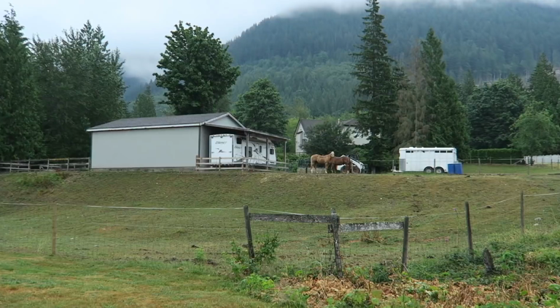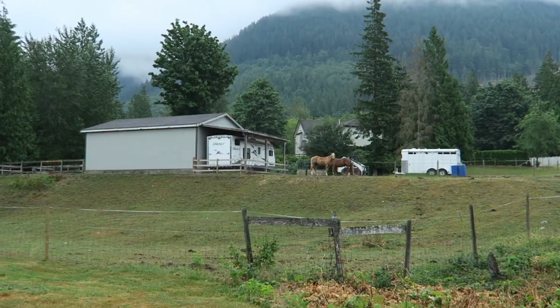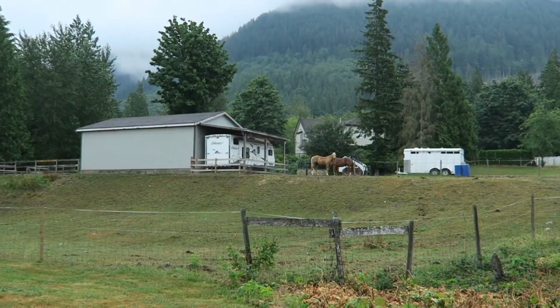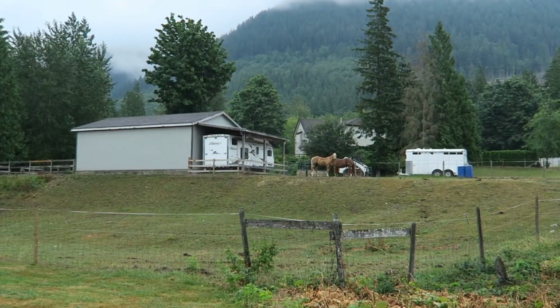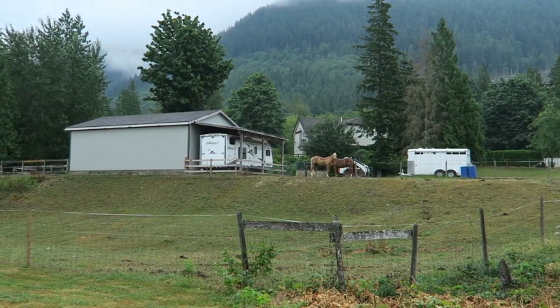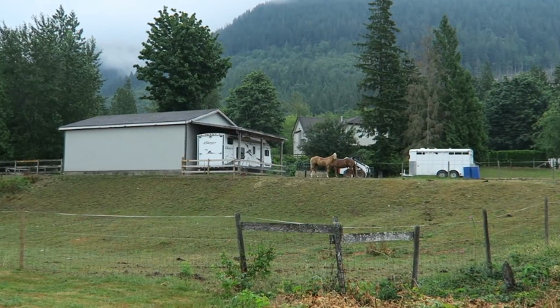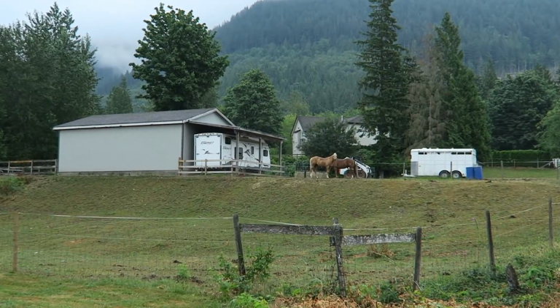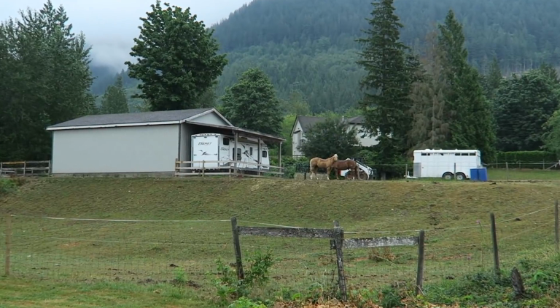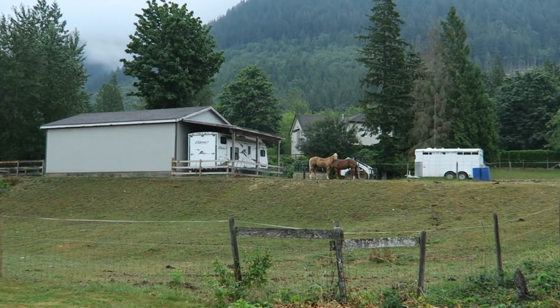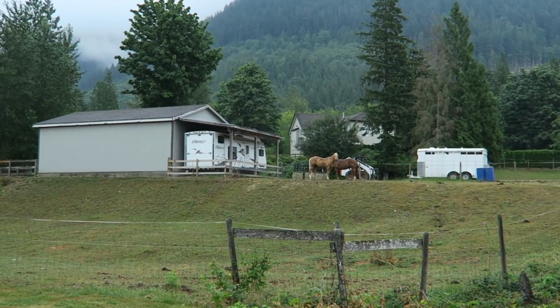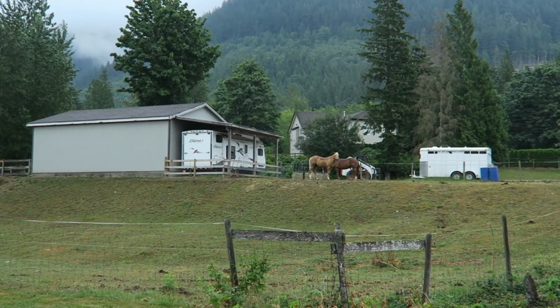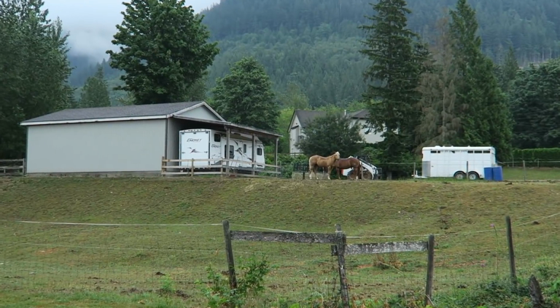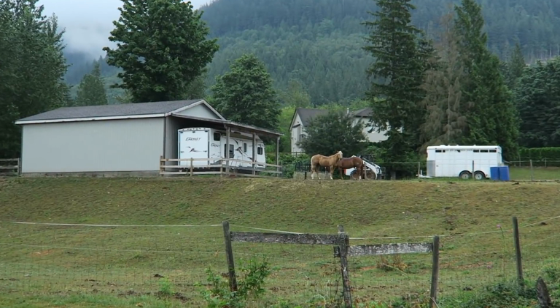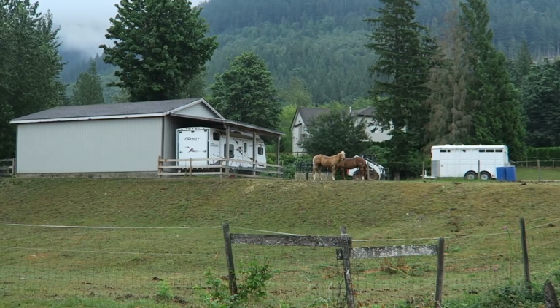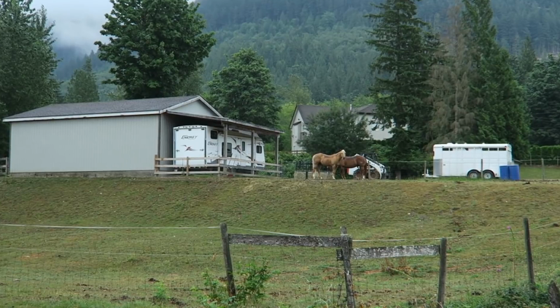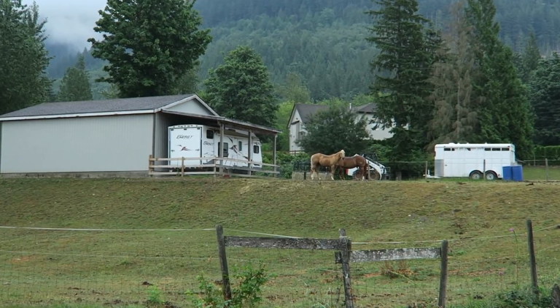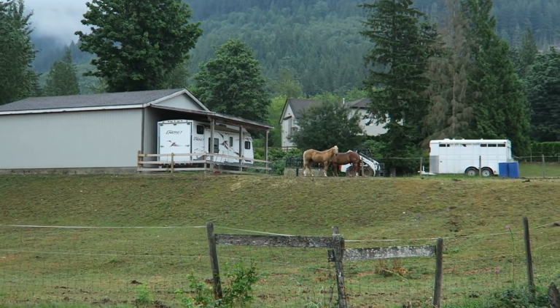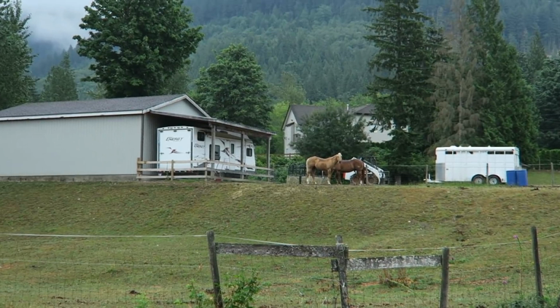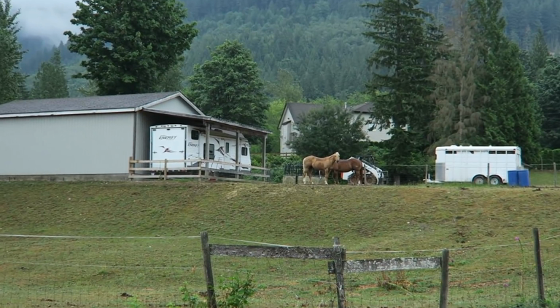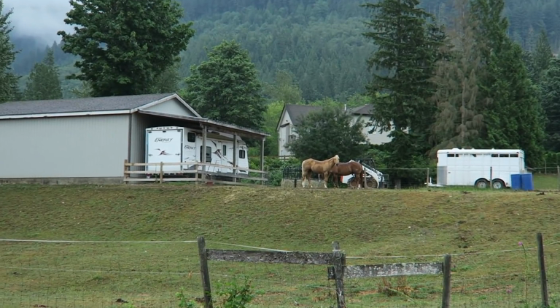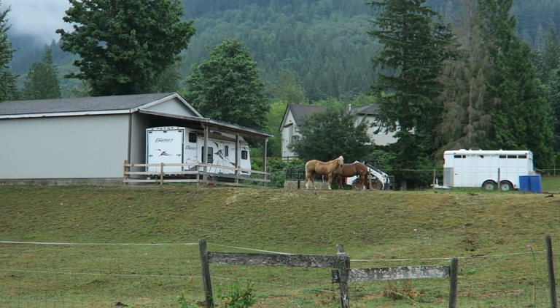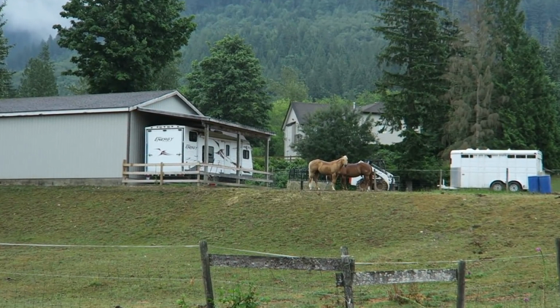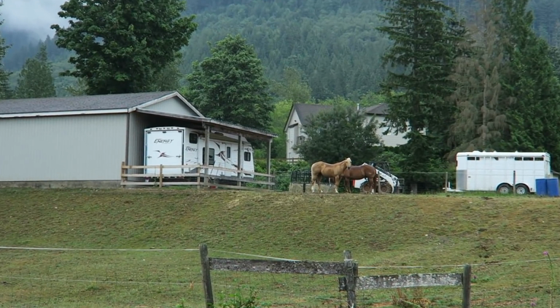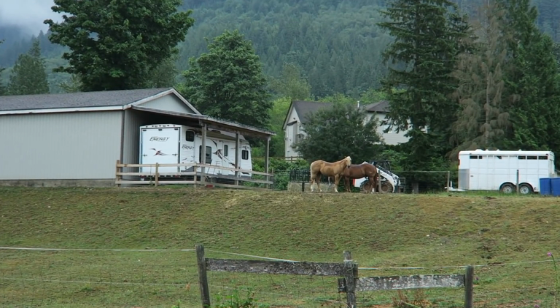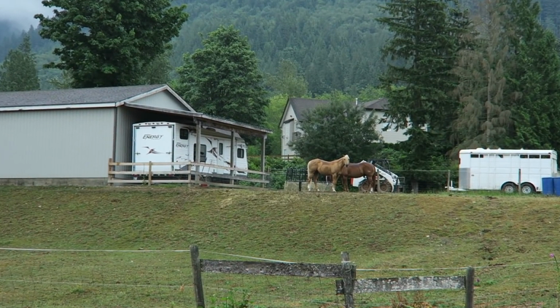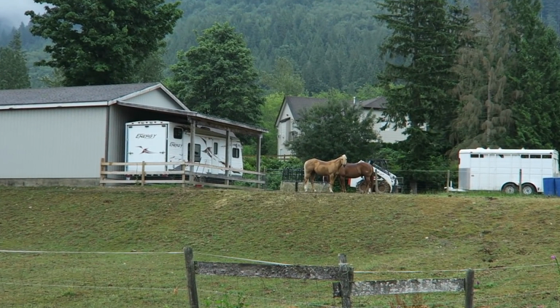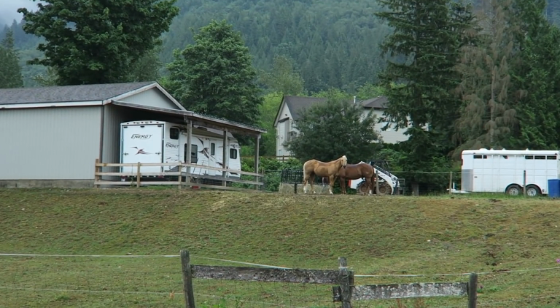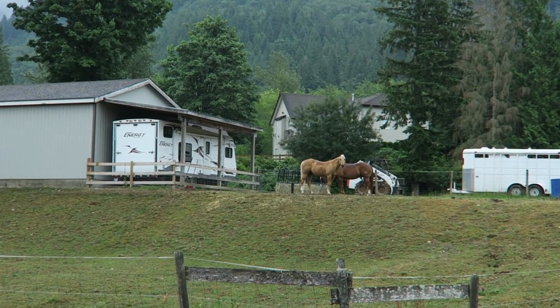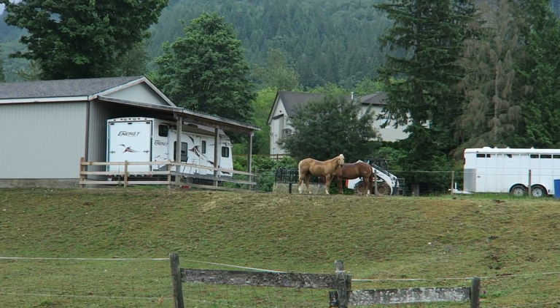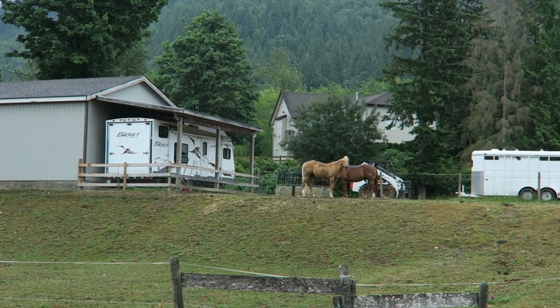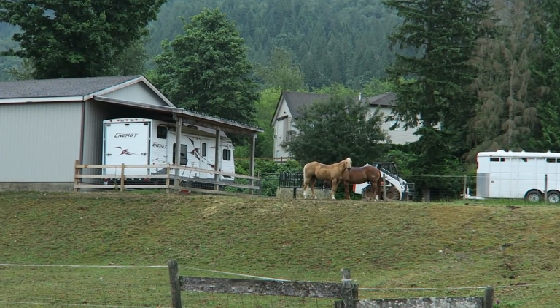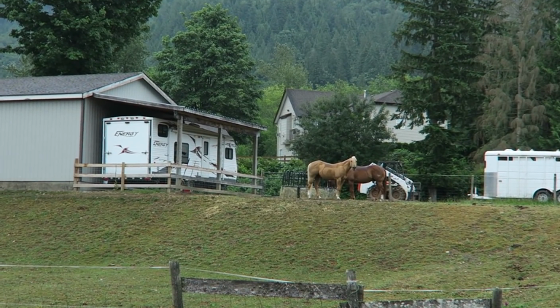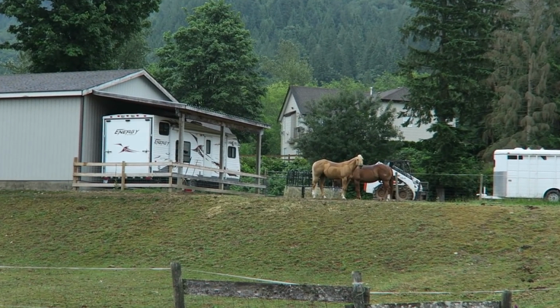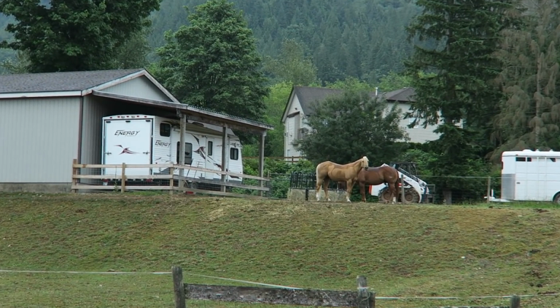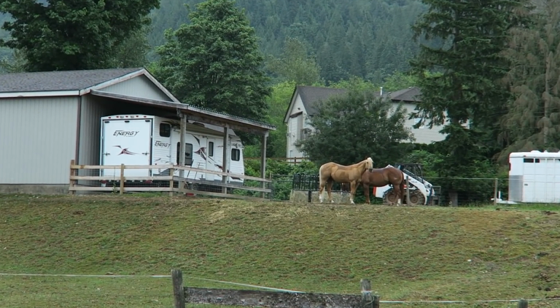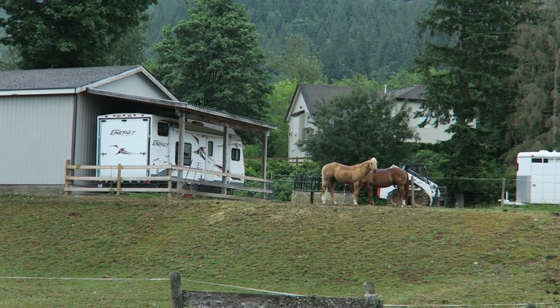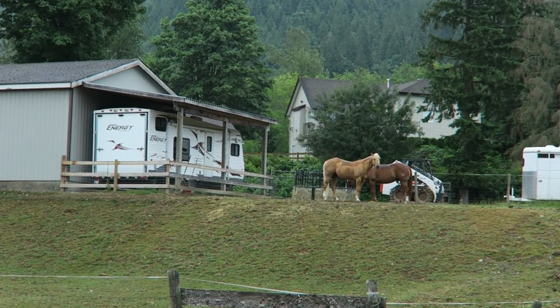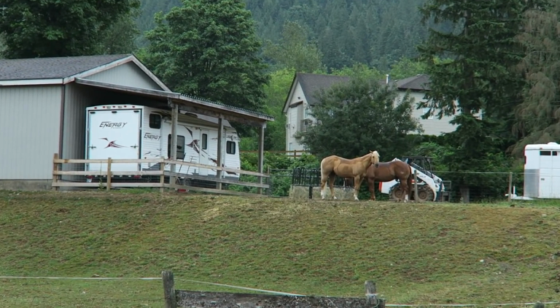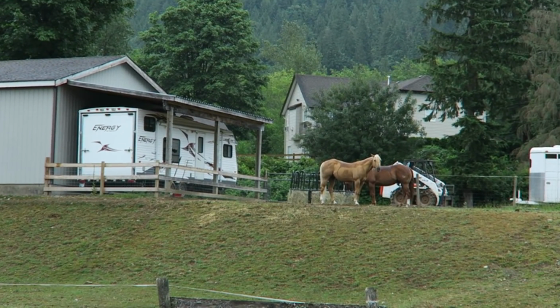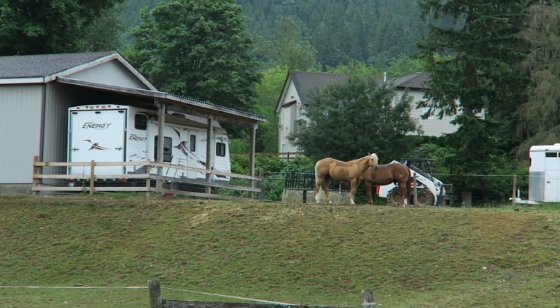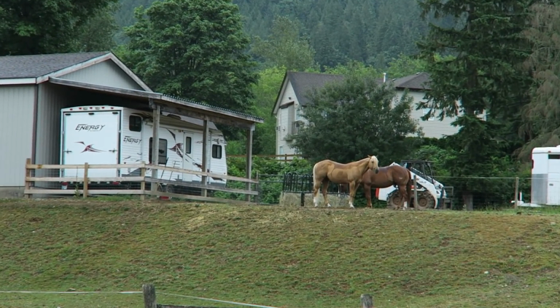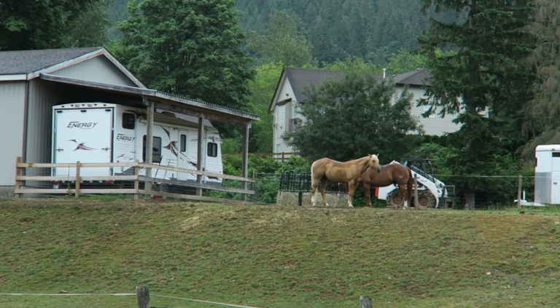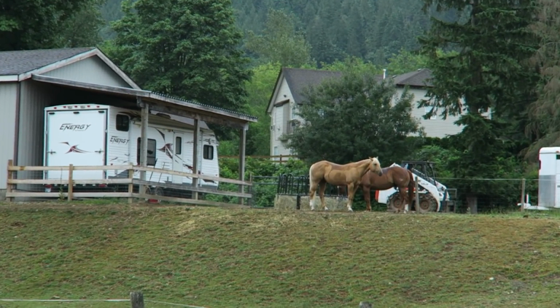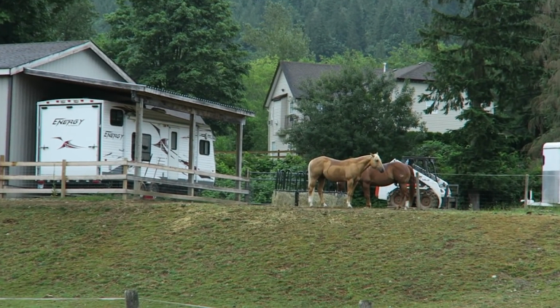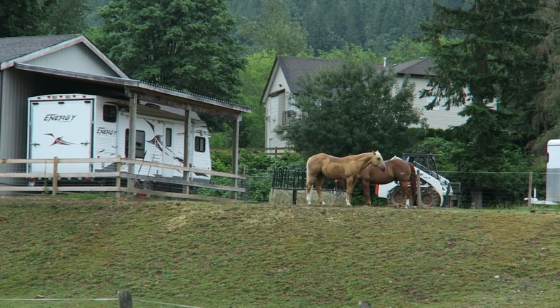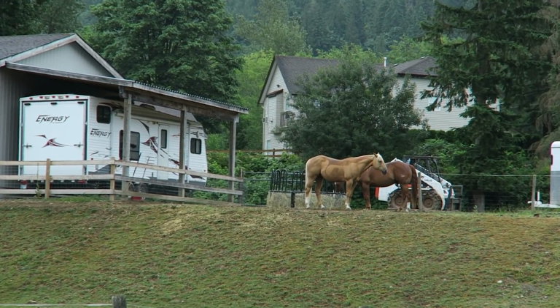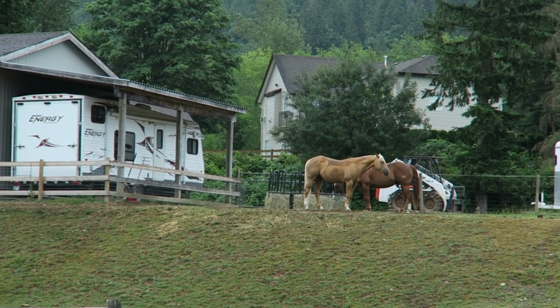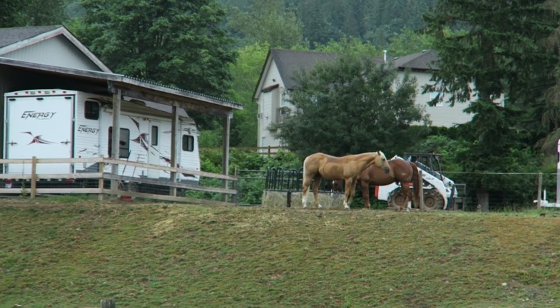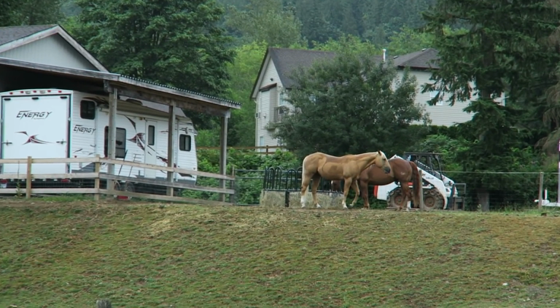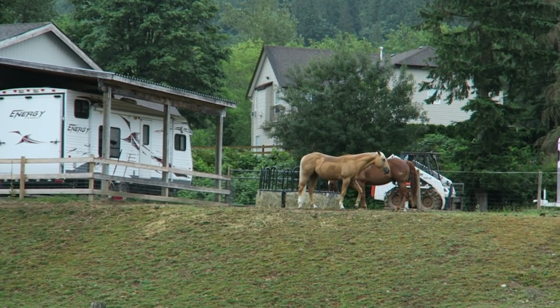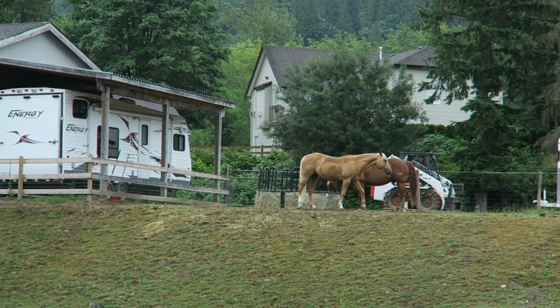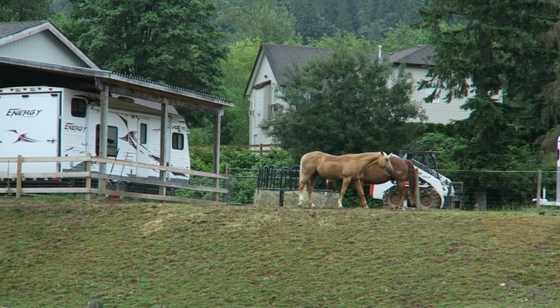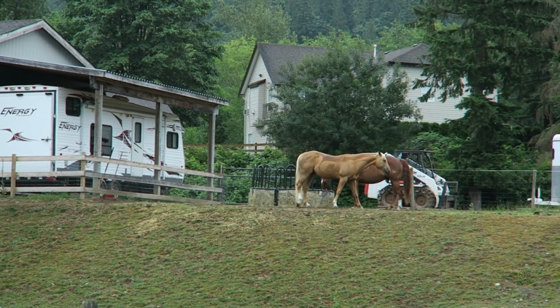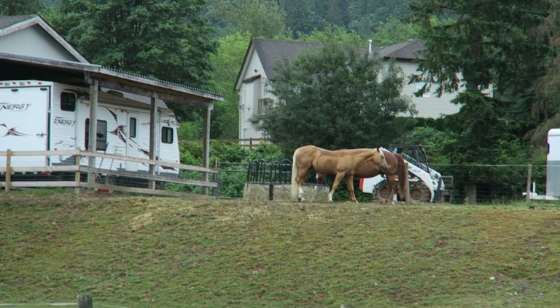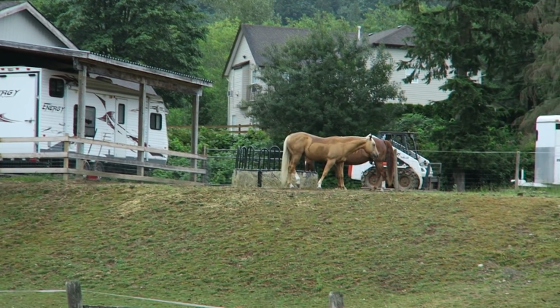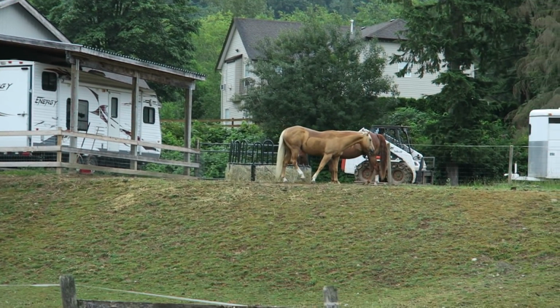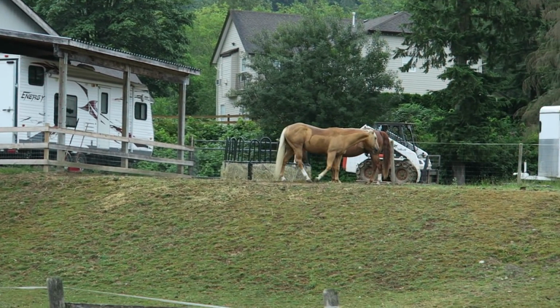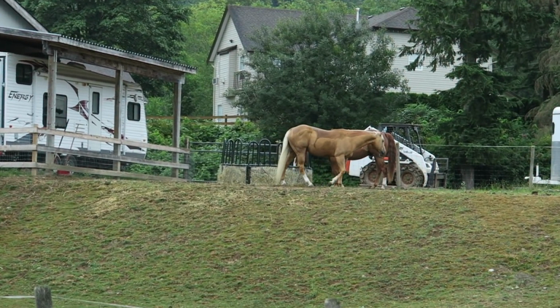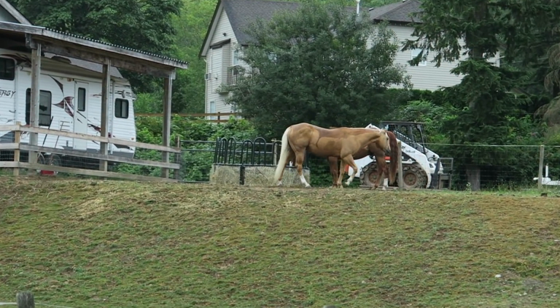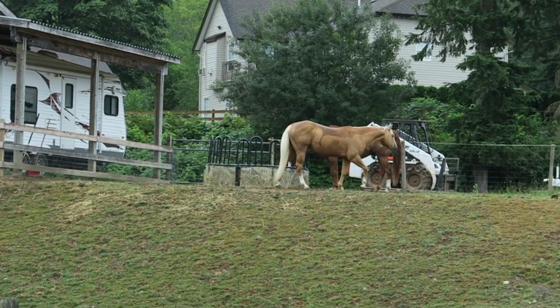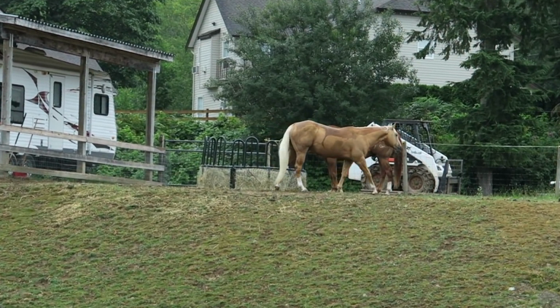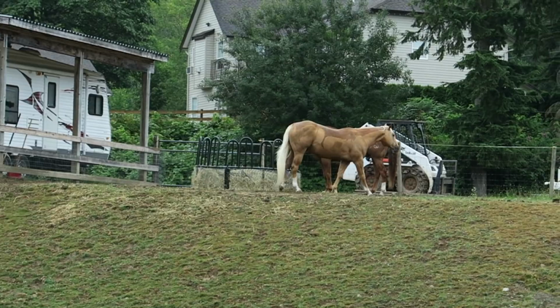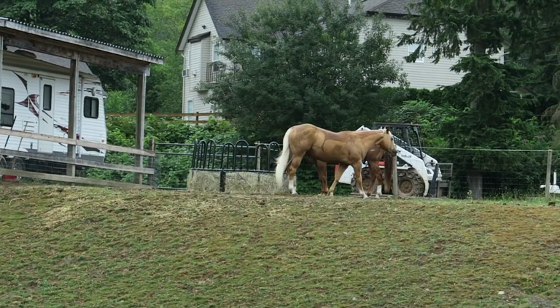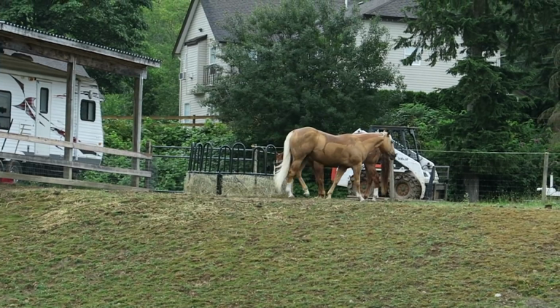Our neighbors across the street got a new Palomino and it's so pretty, but we don't know its name so we just call it Pal.